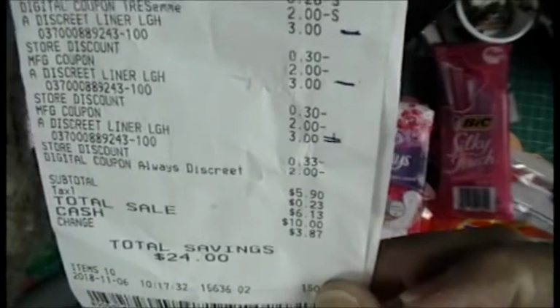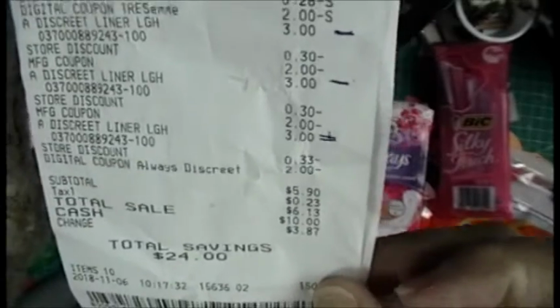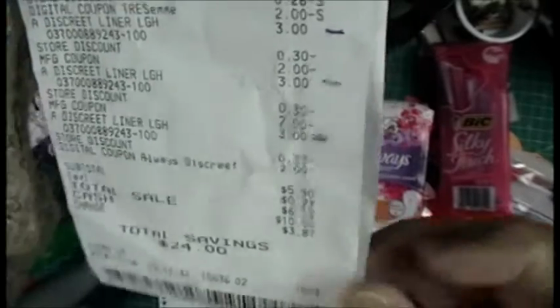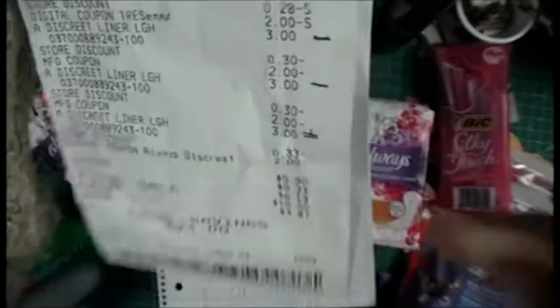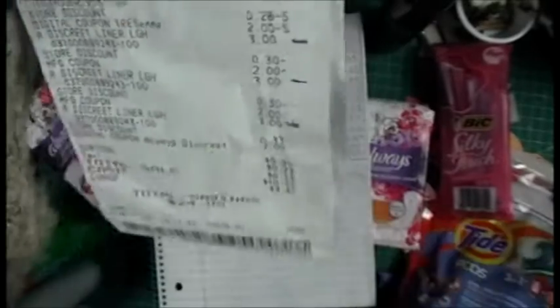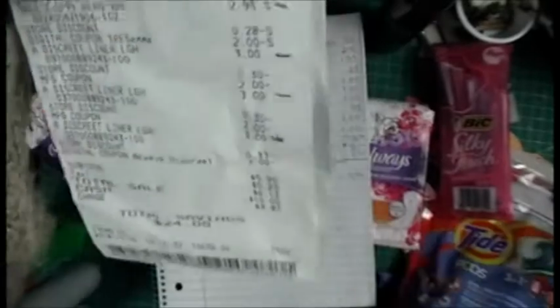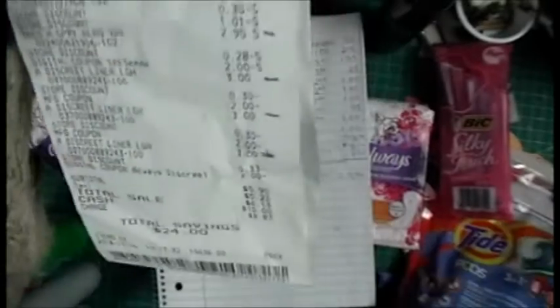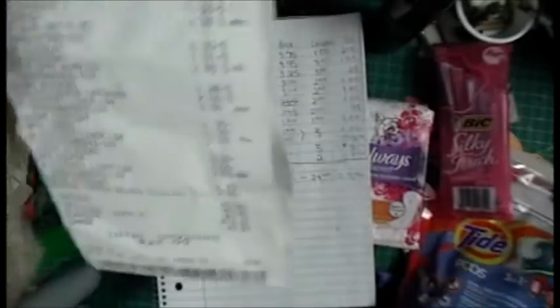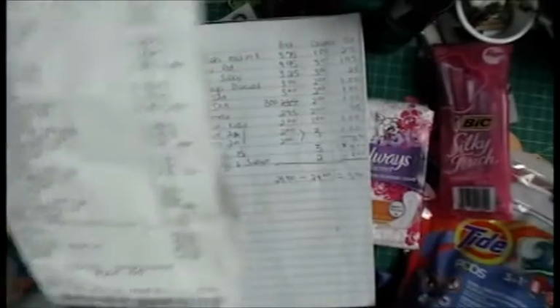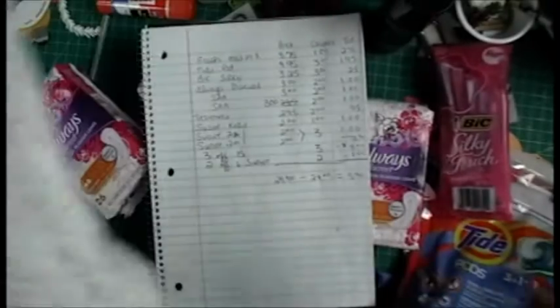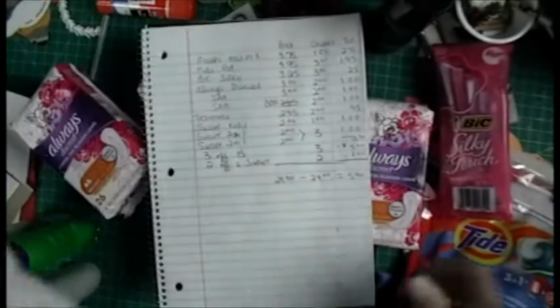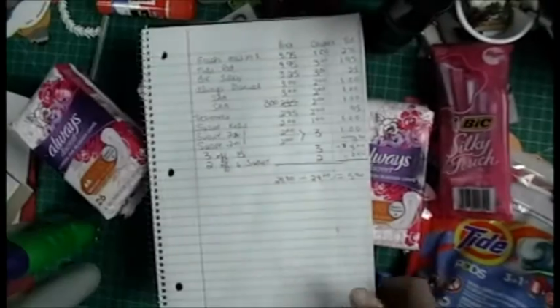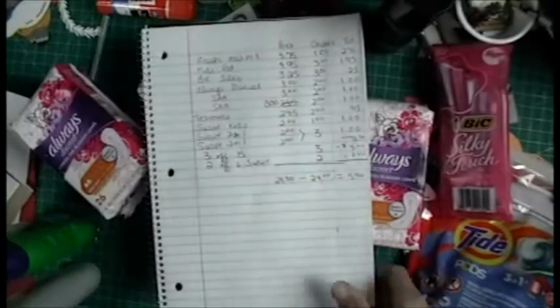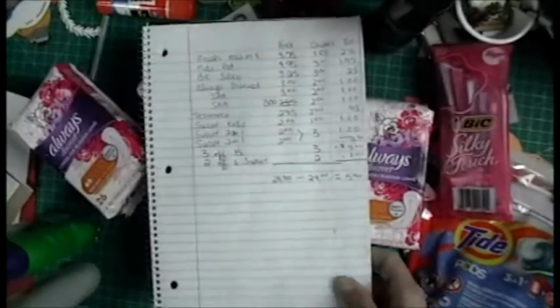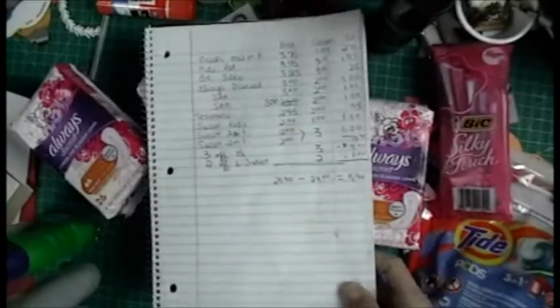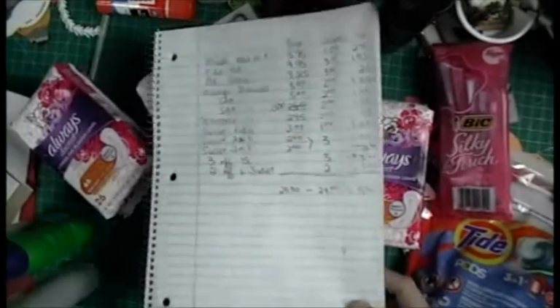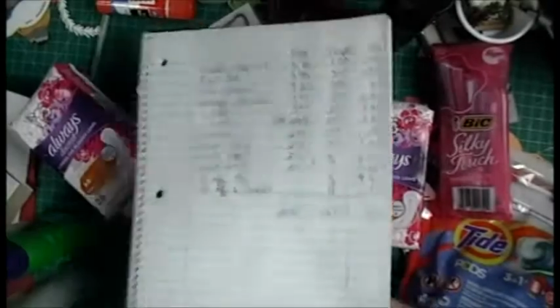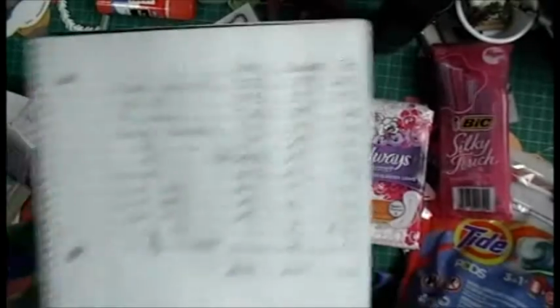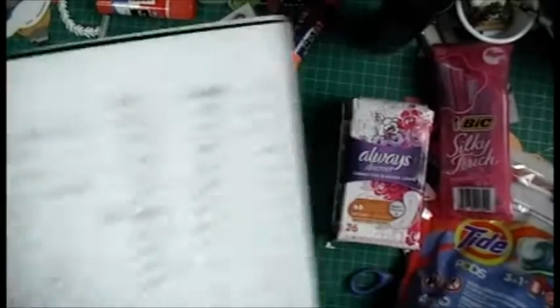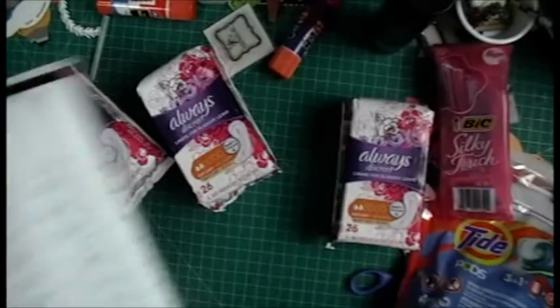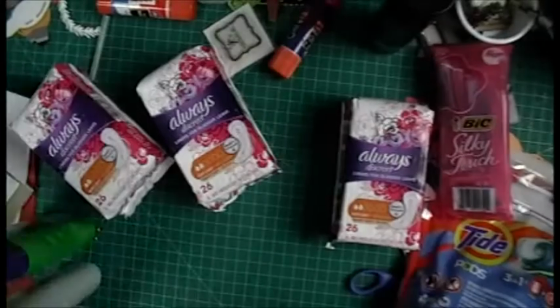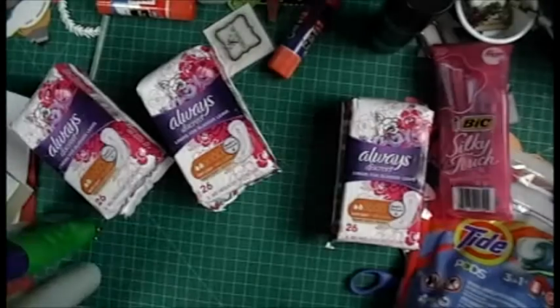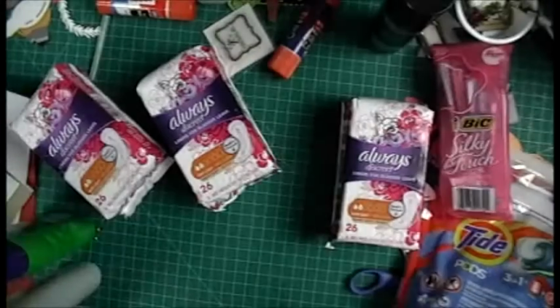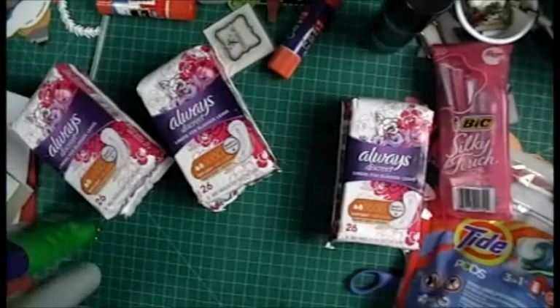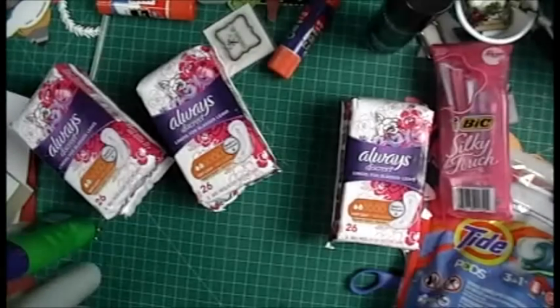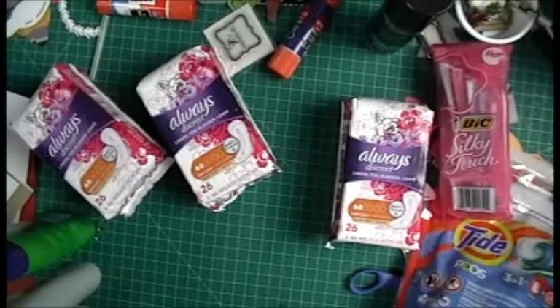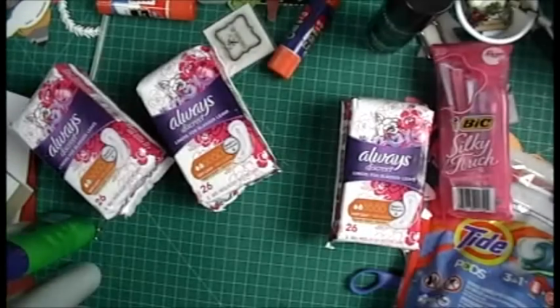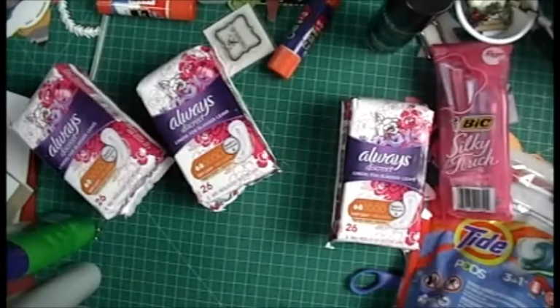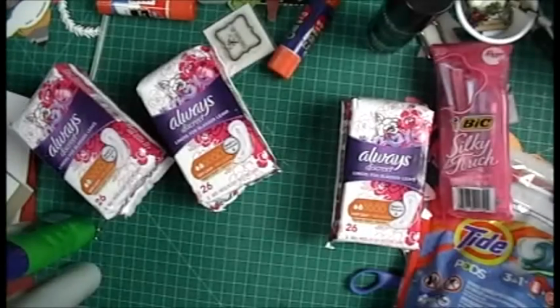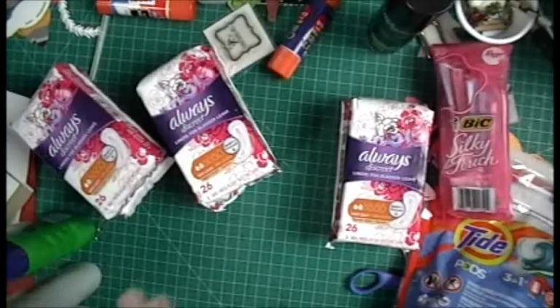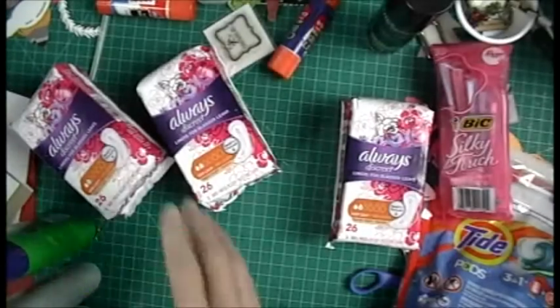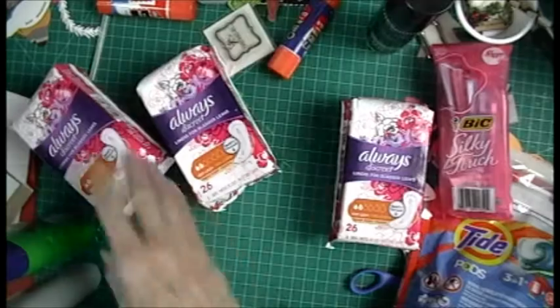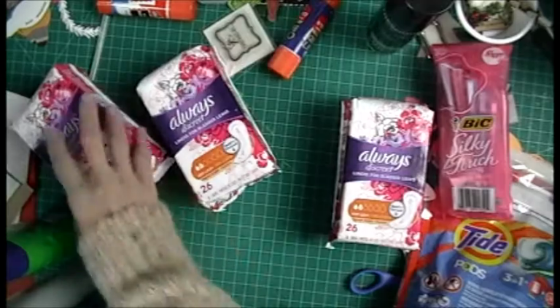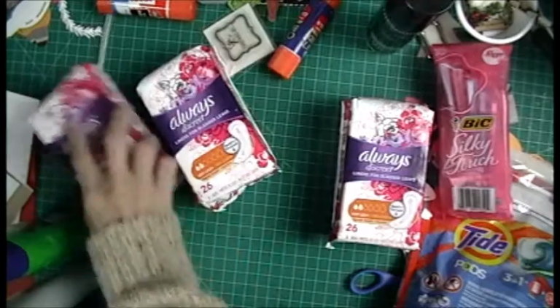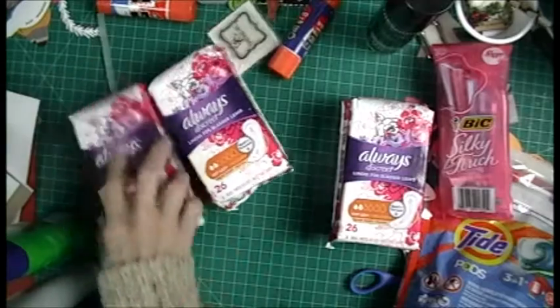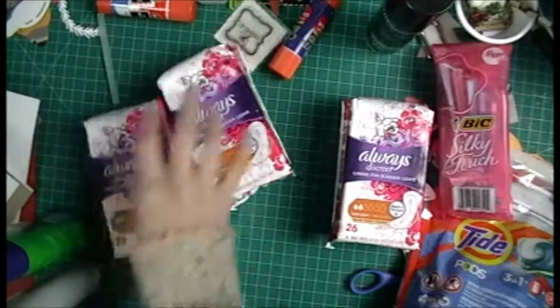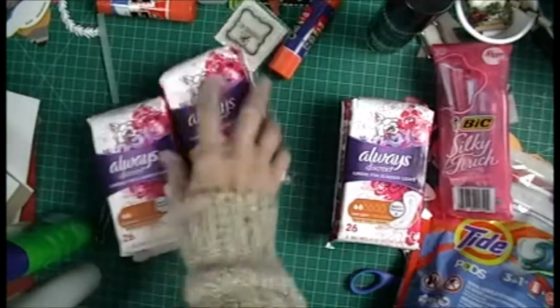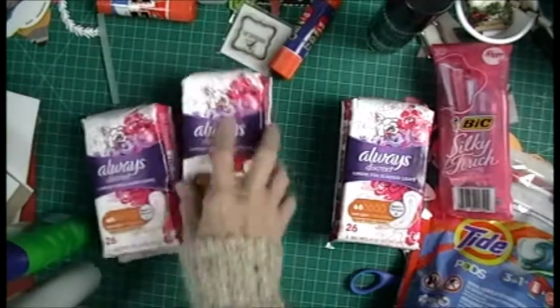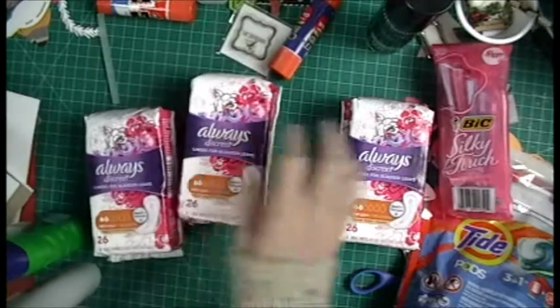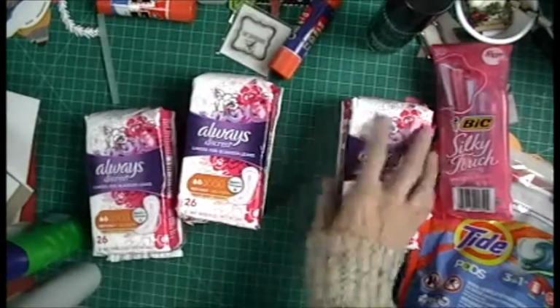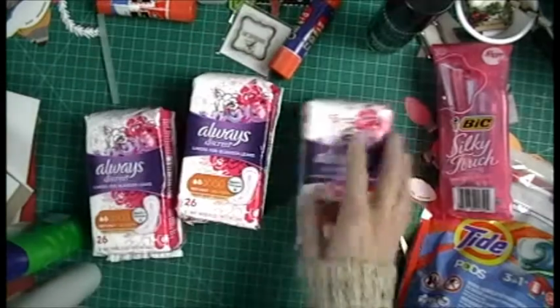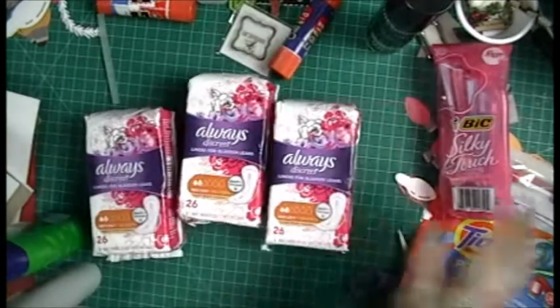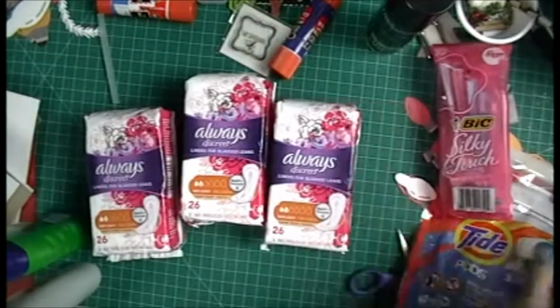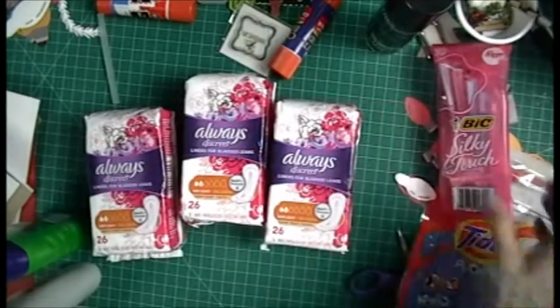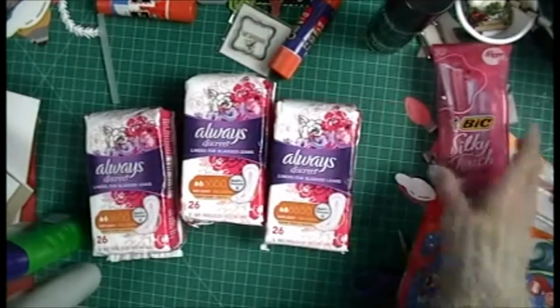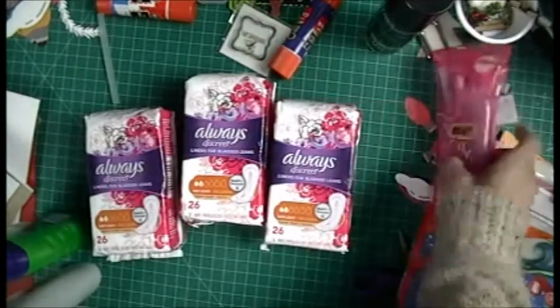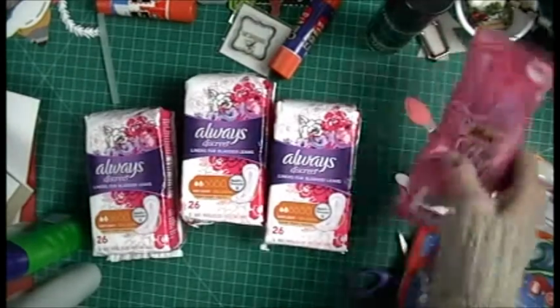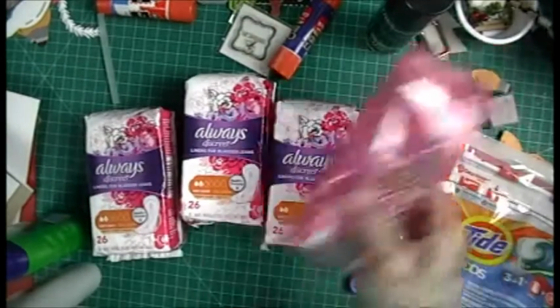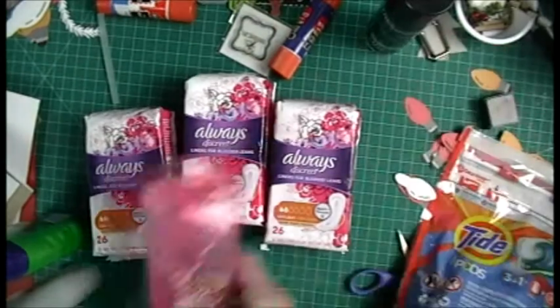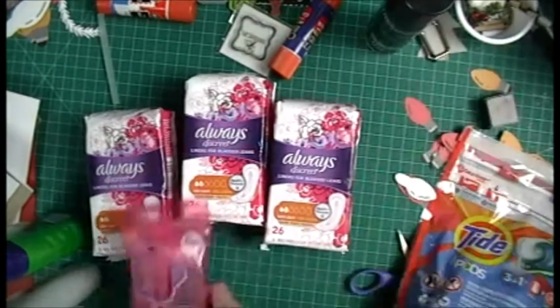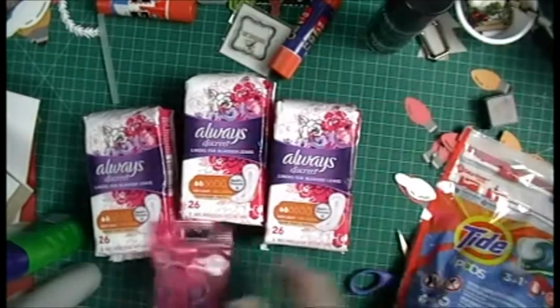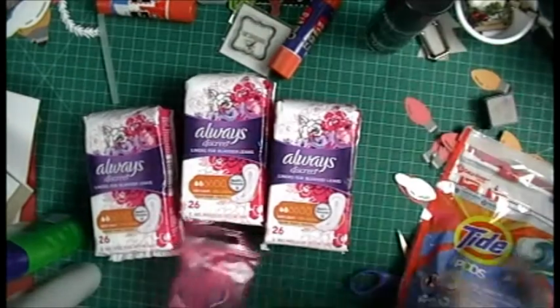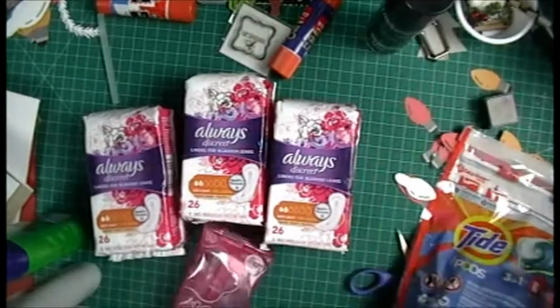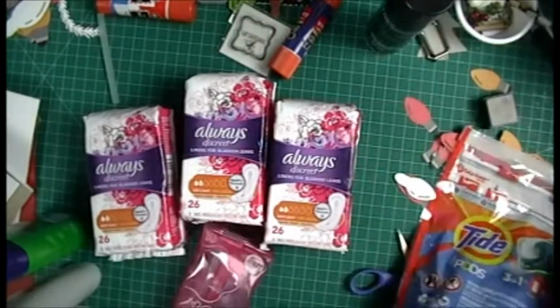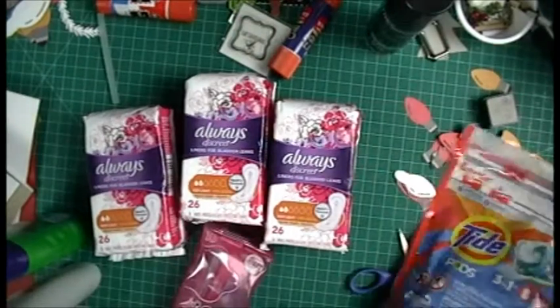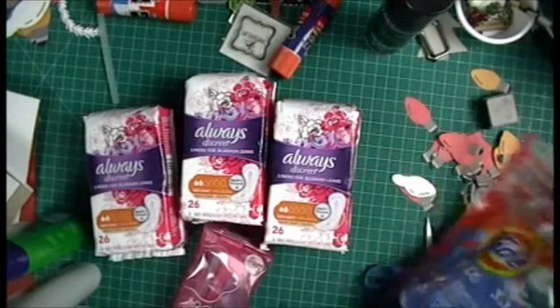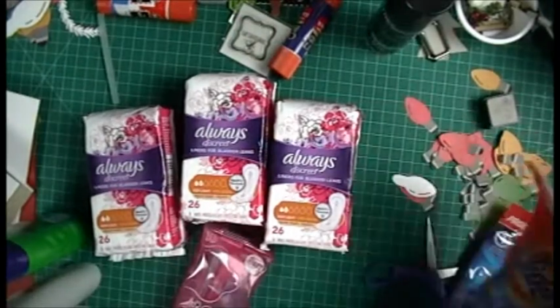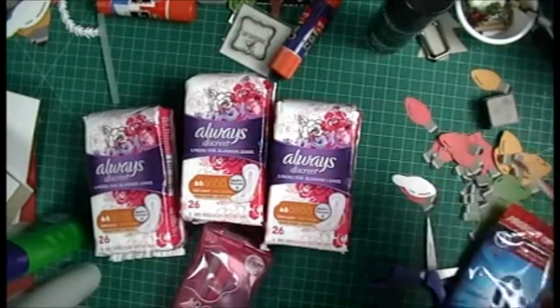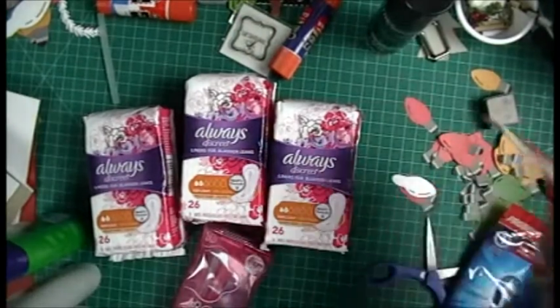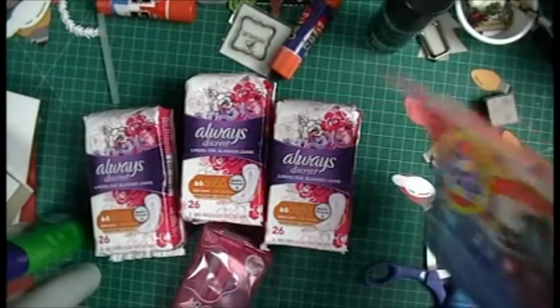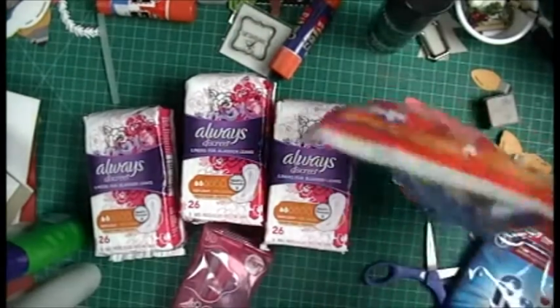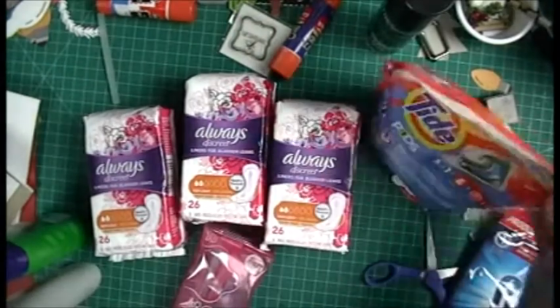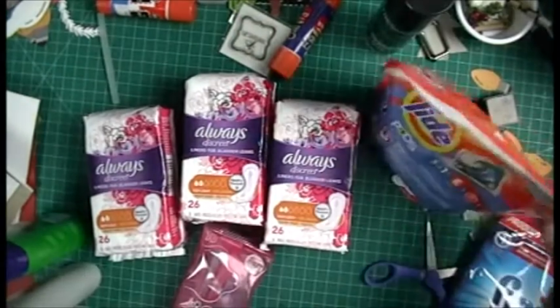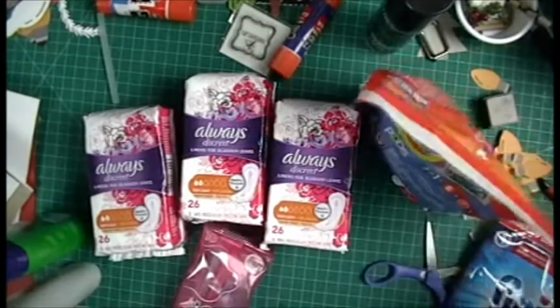All right, that's my first haul for today. But let's do this.